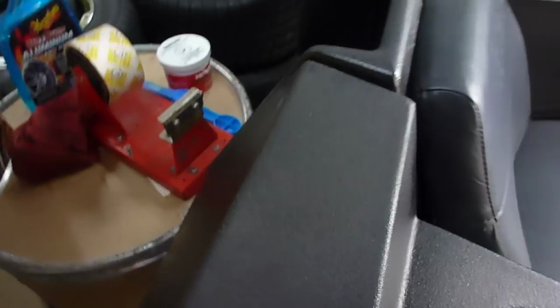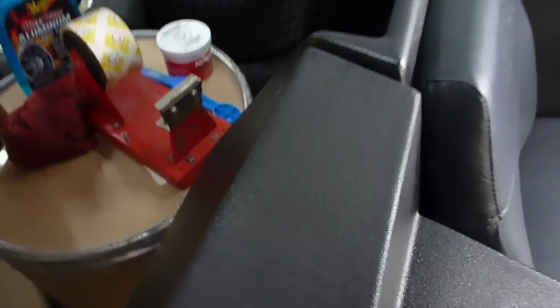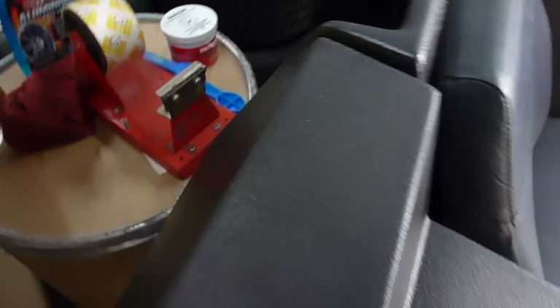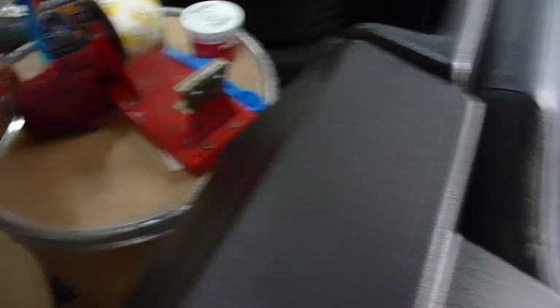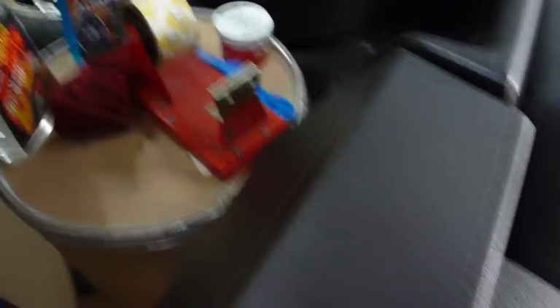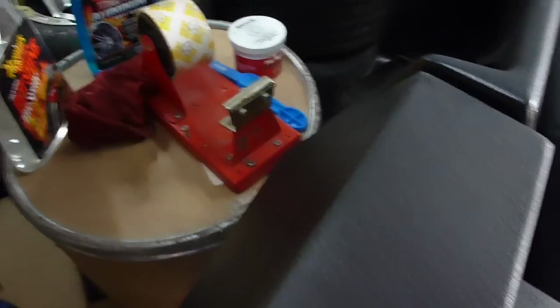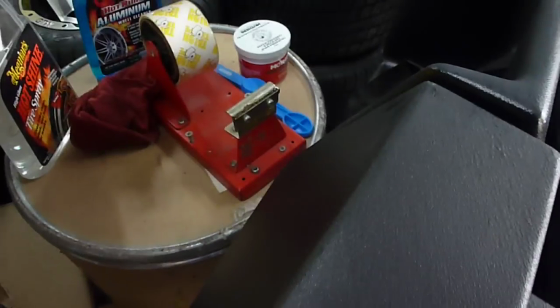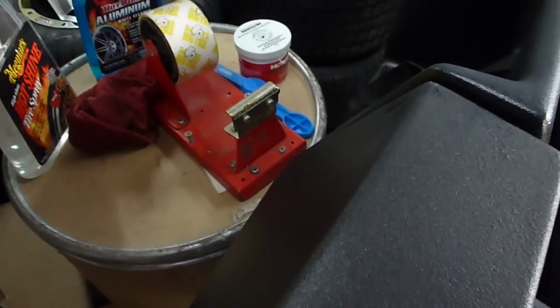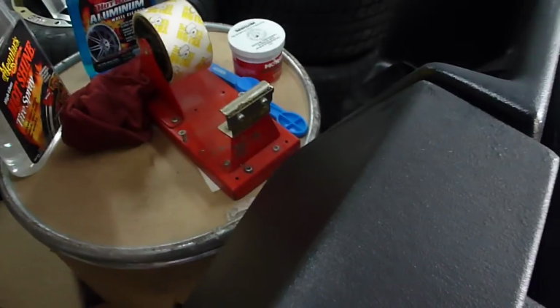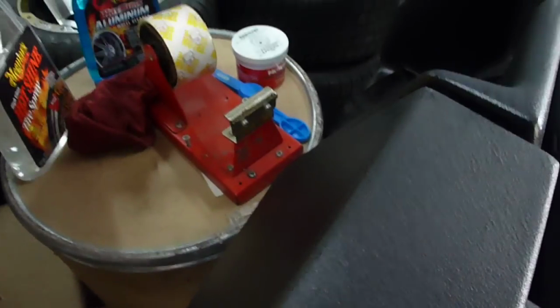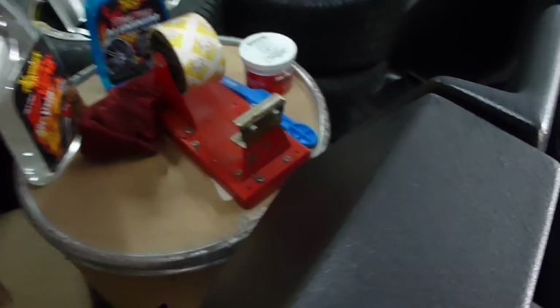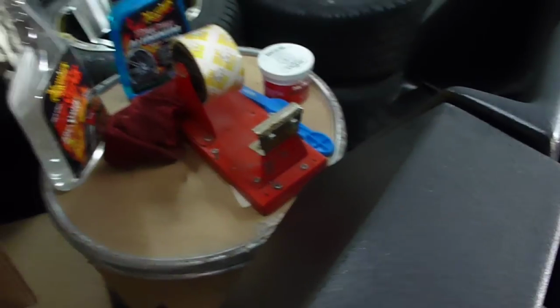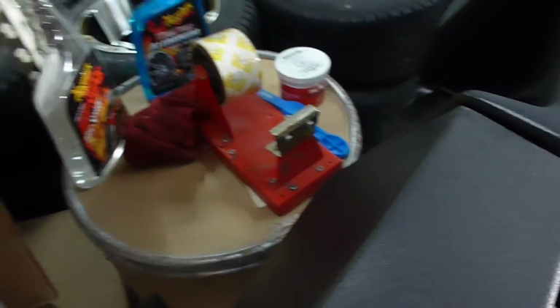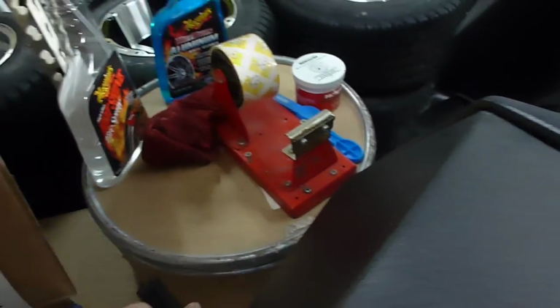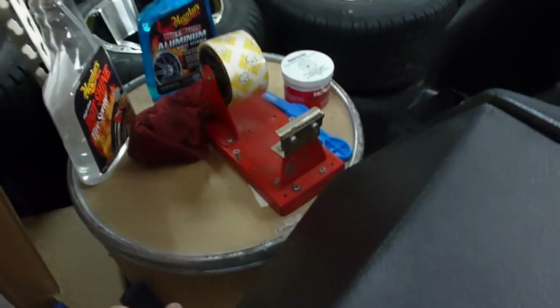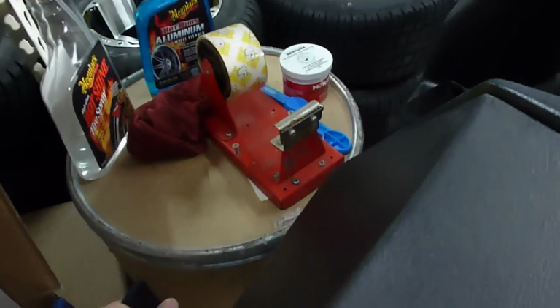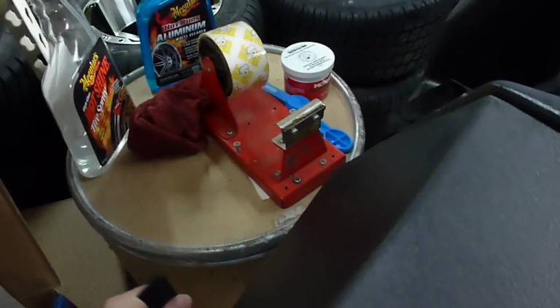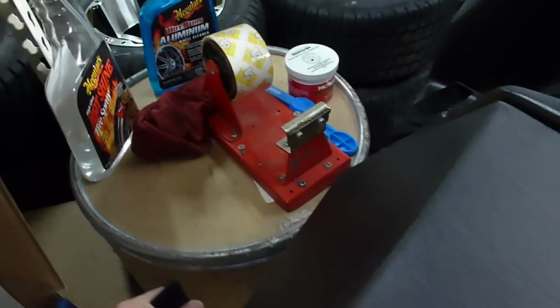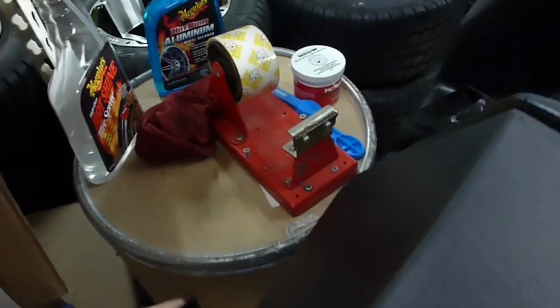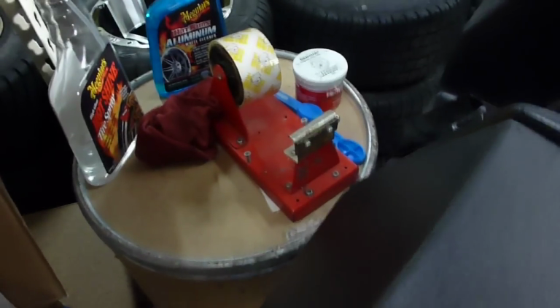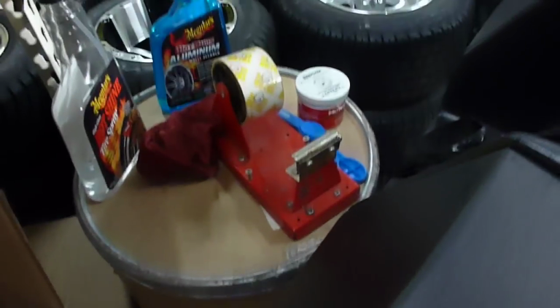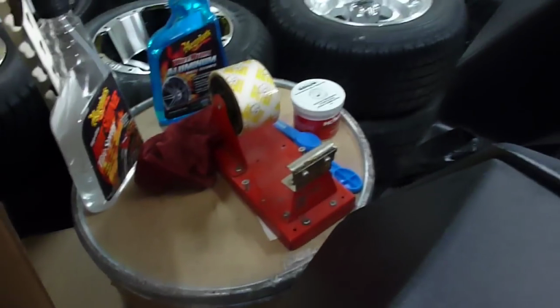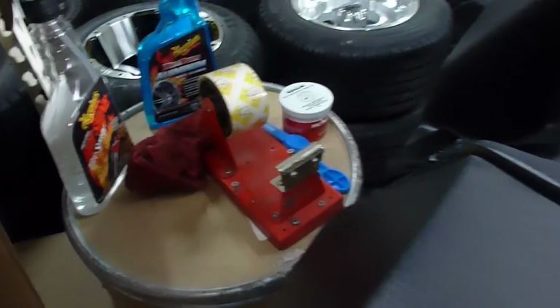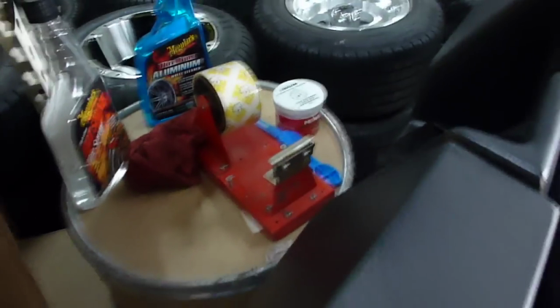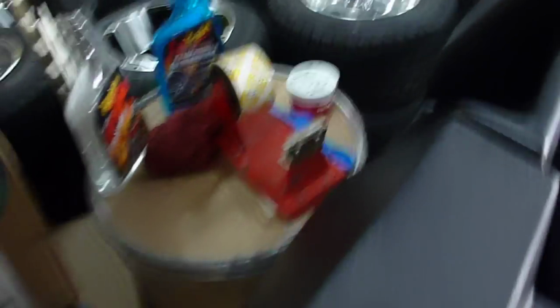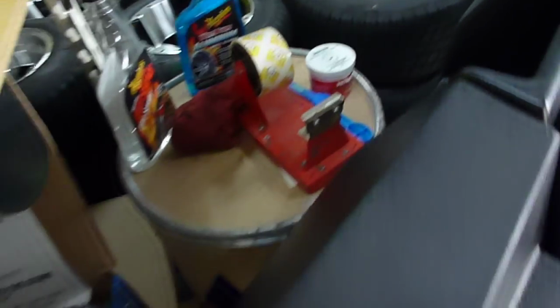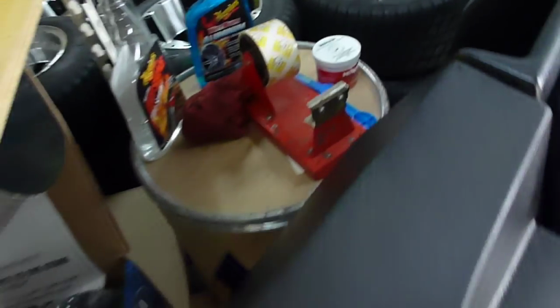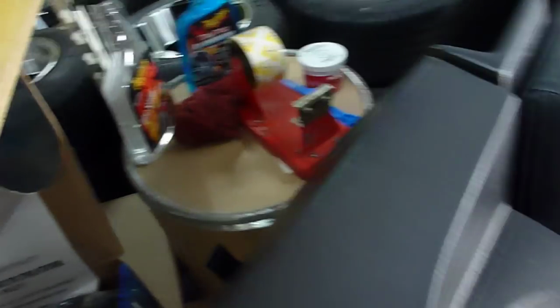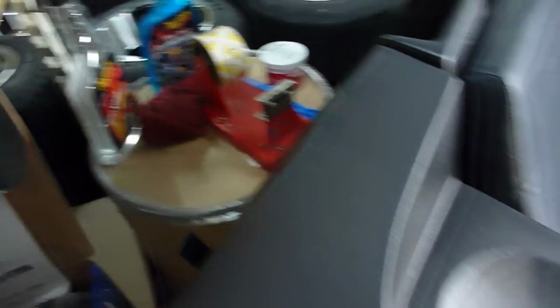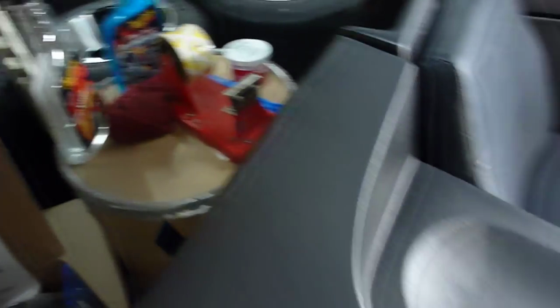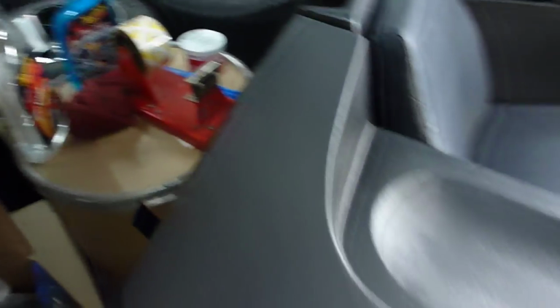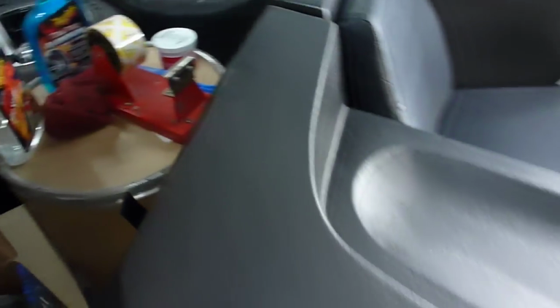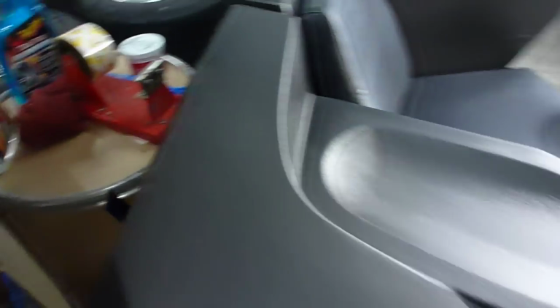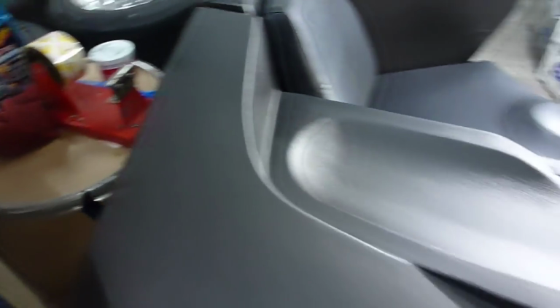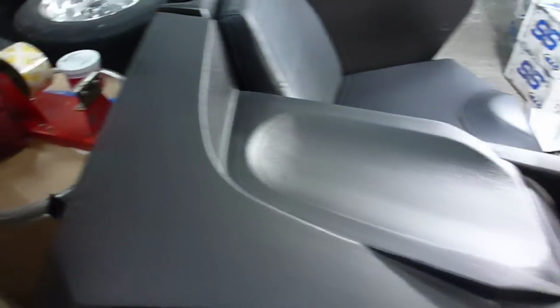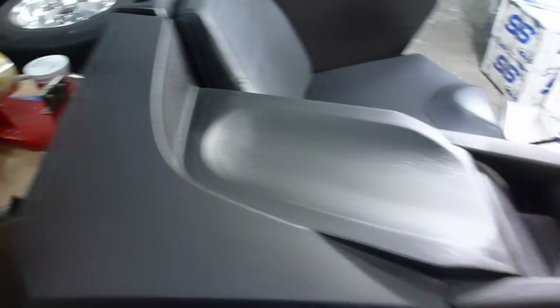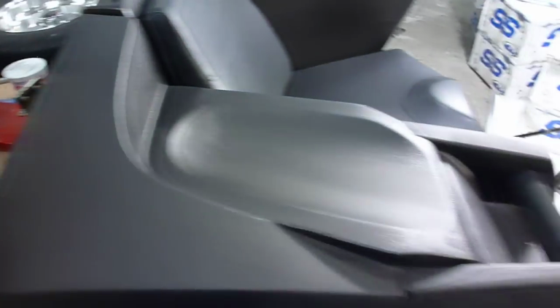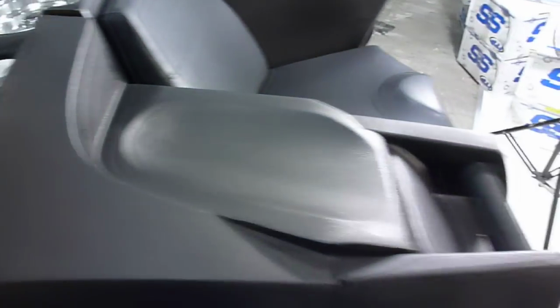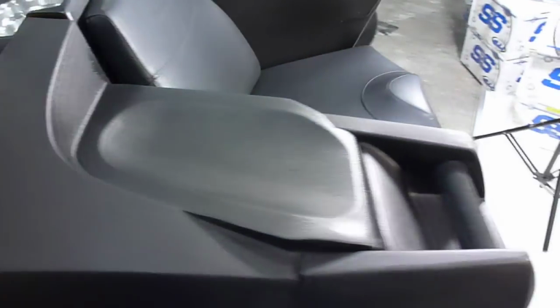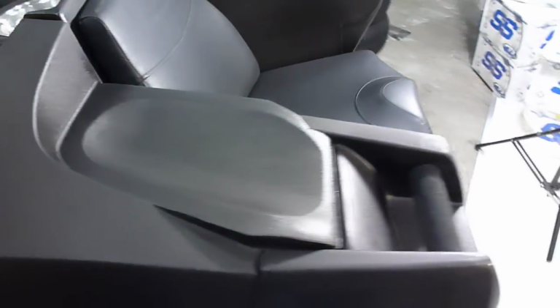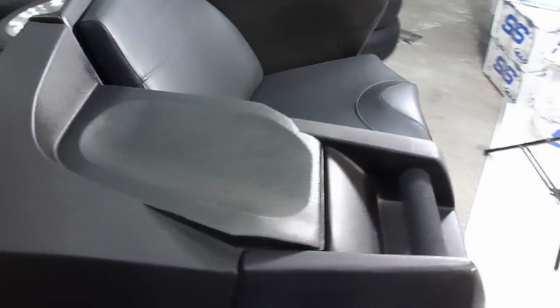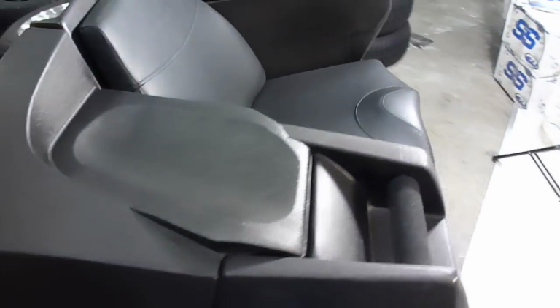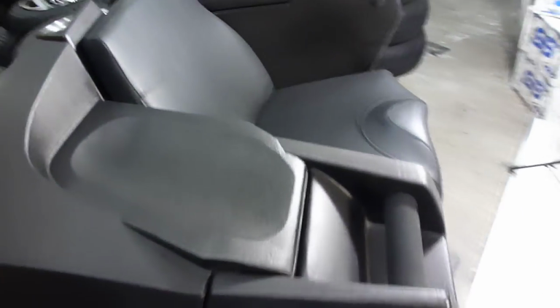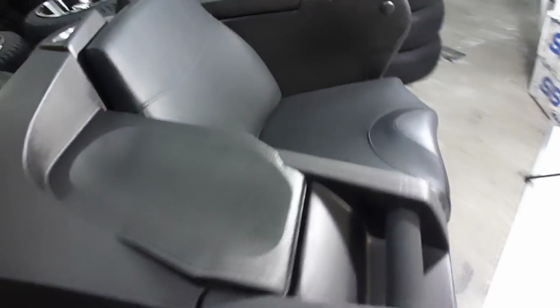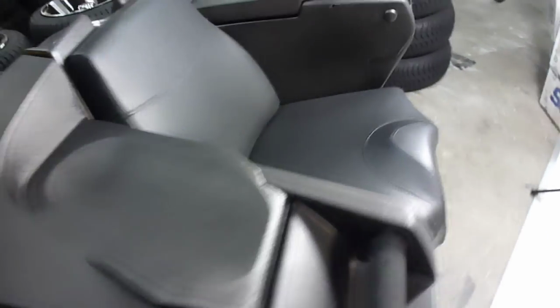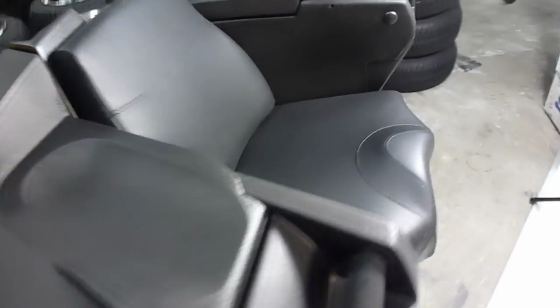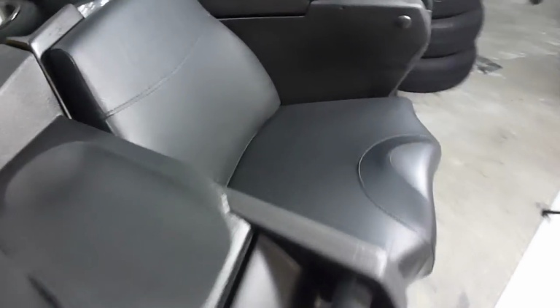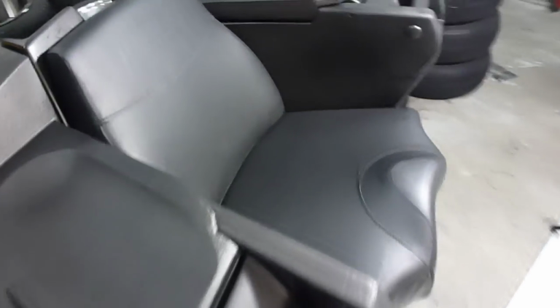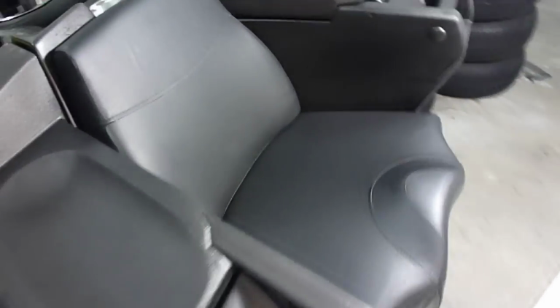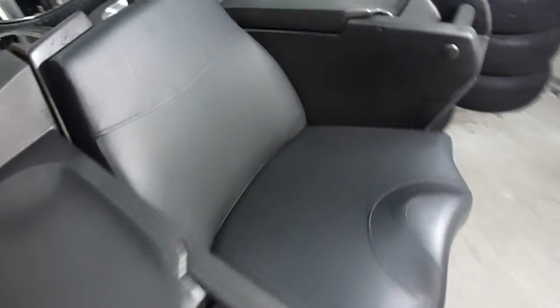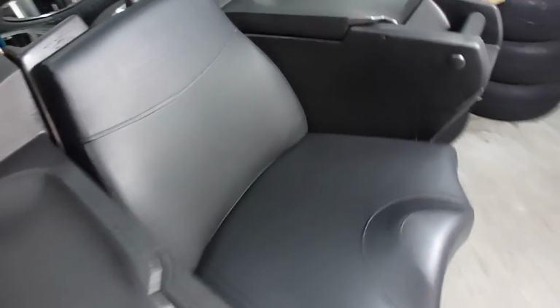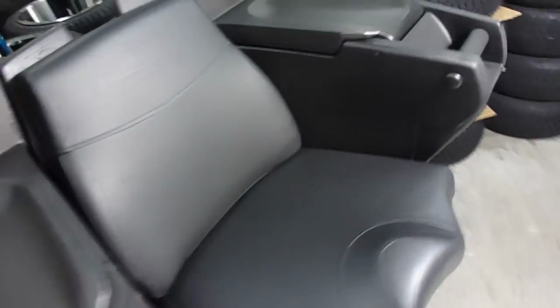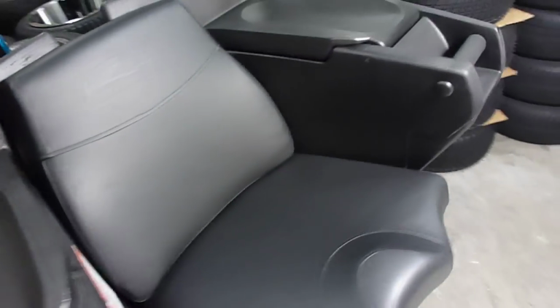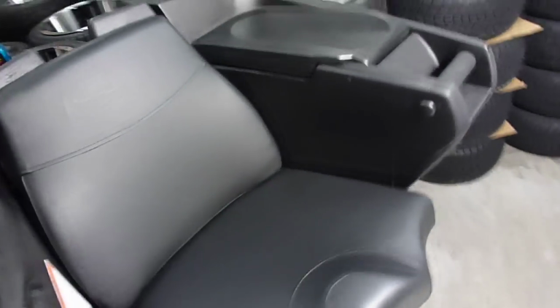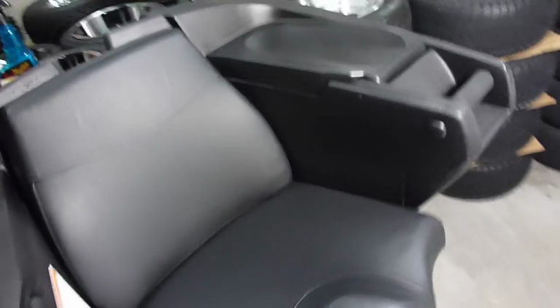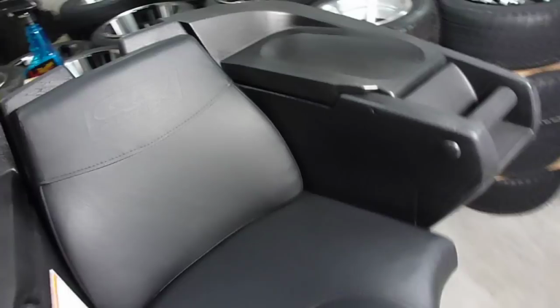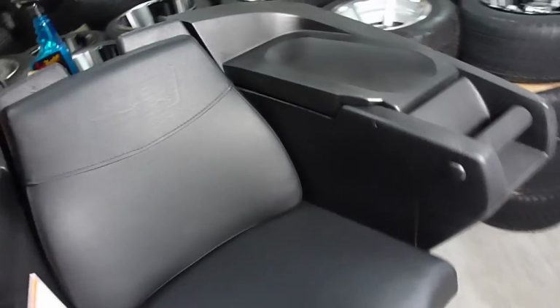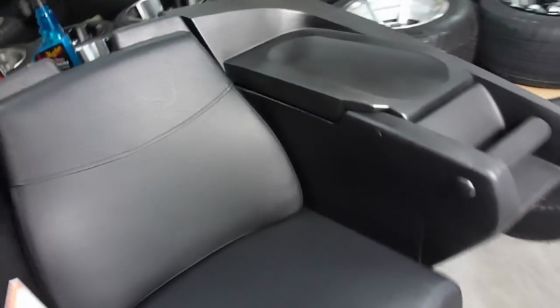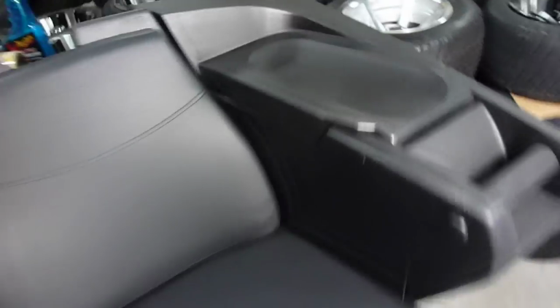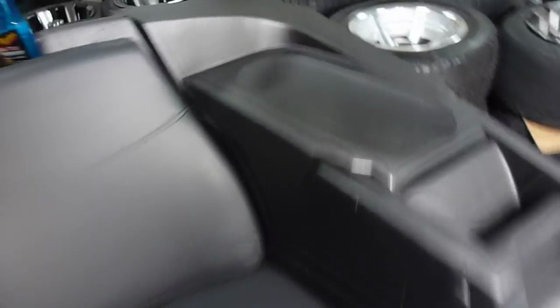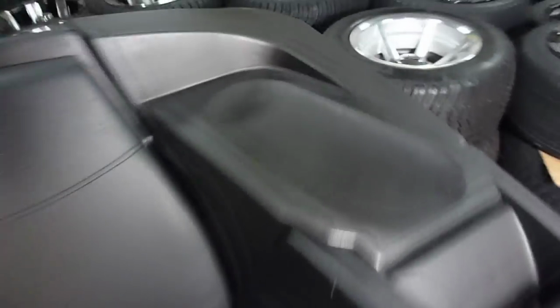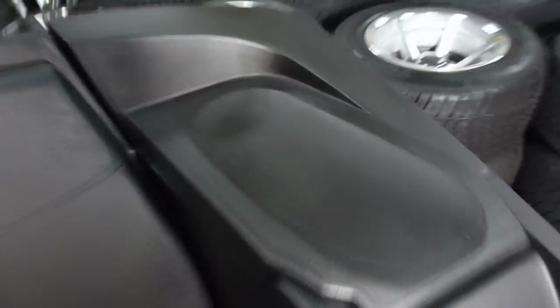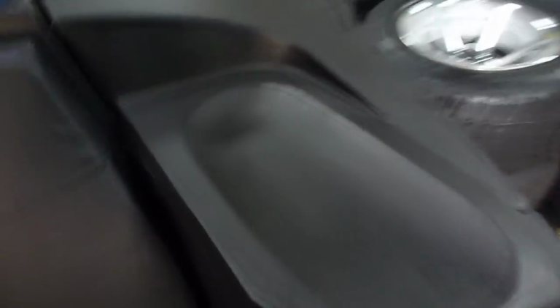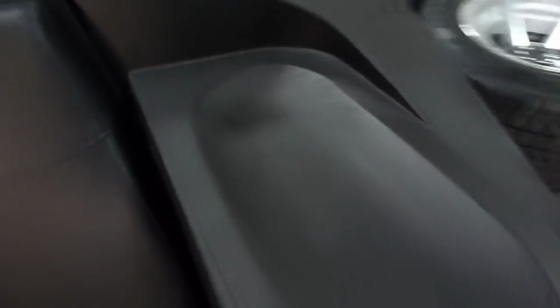It does have a locking mechanism here, so it keeps the lid closed when you don't want it open.